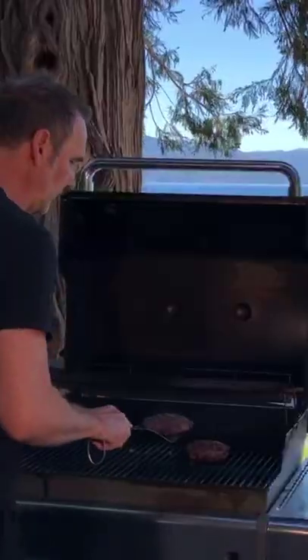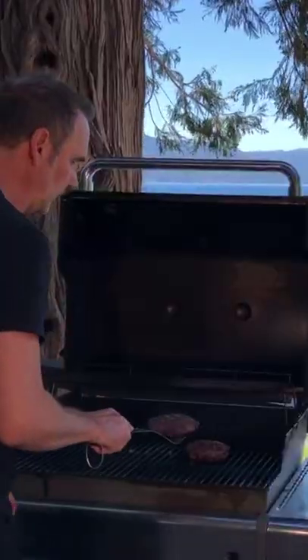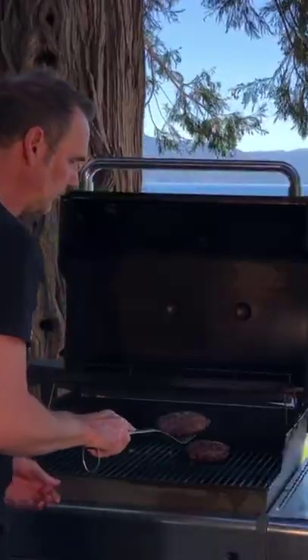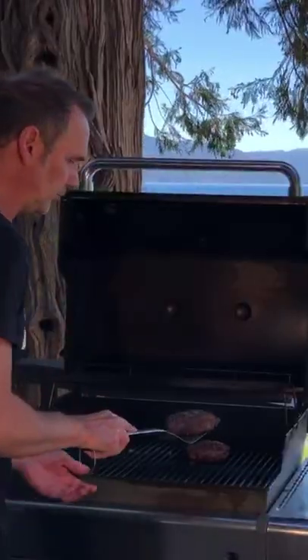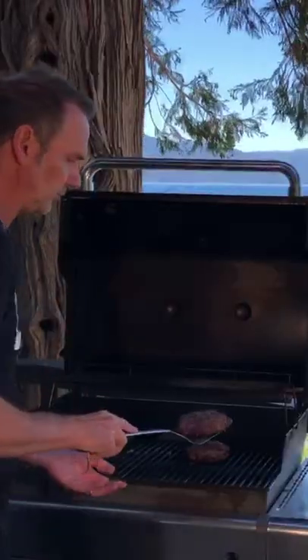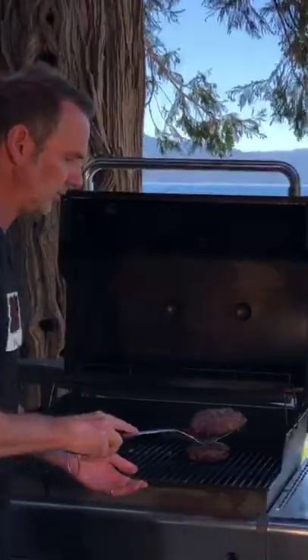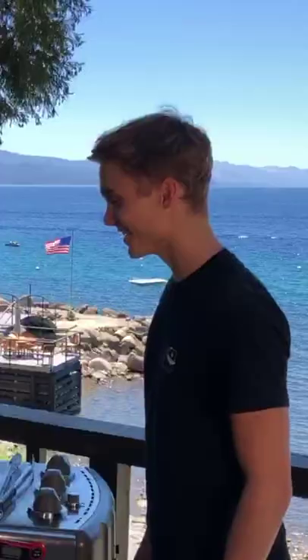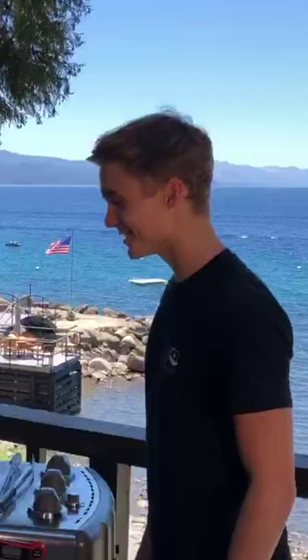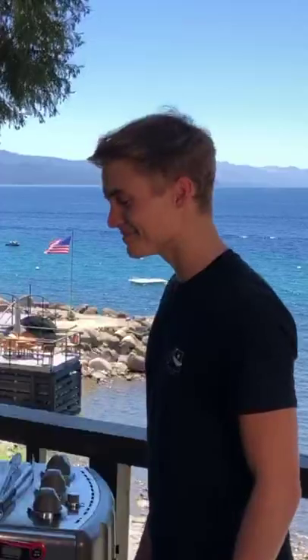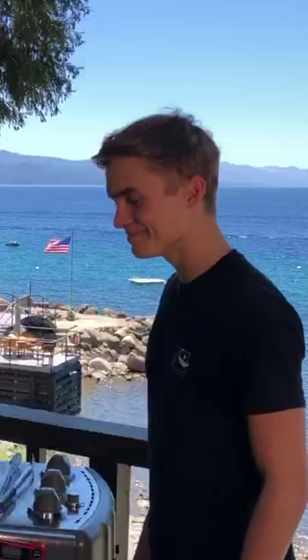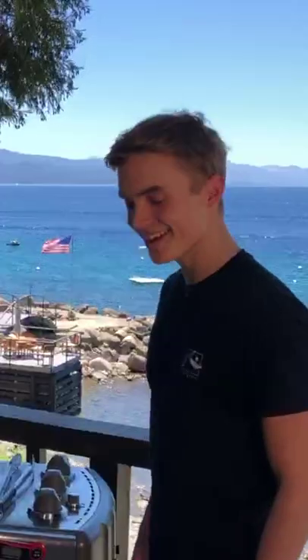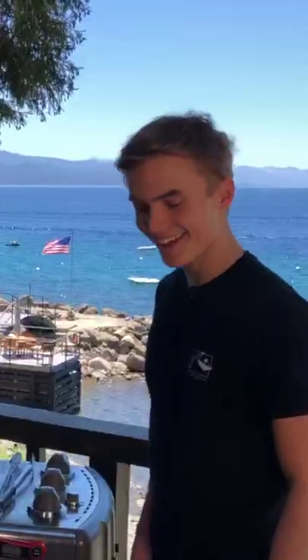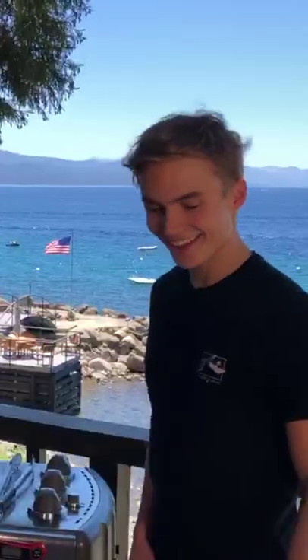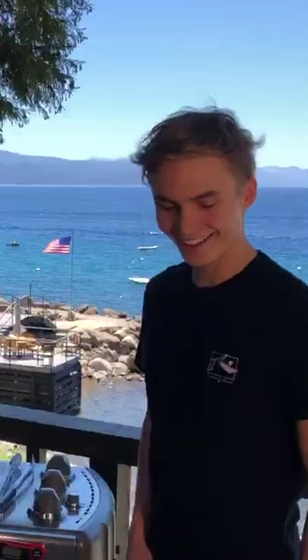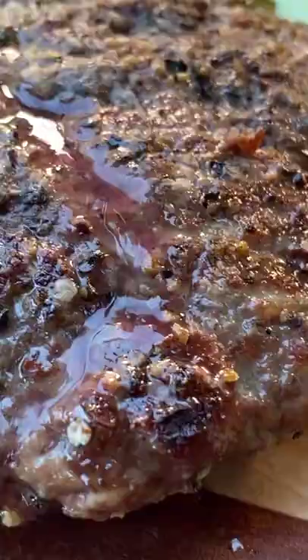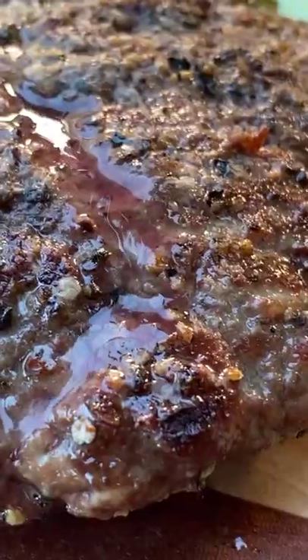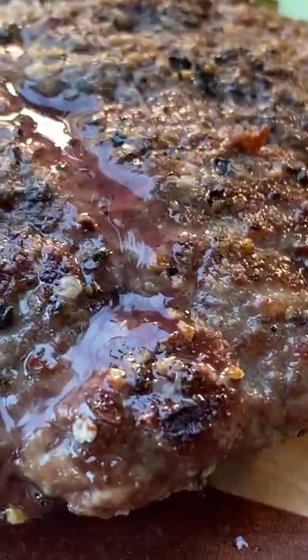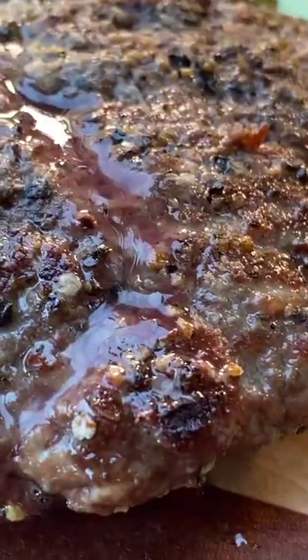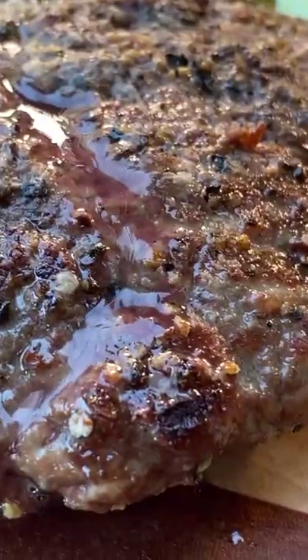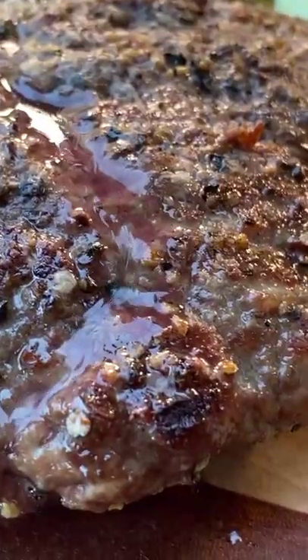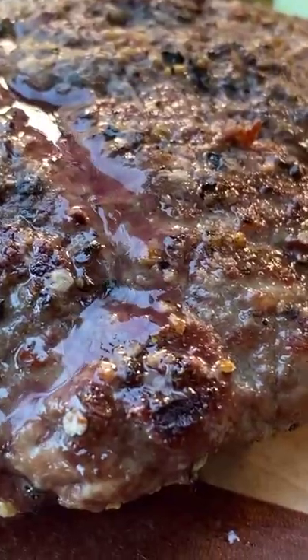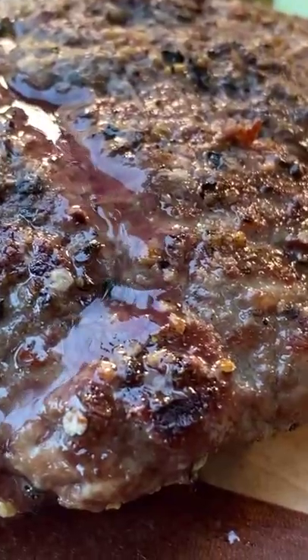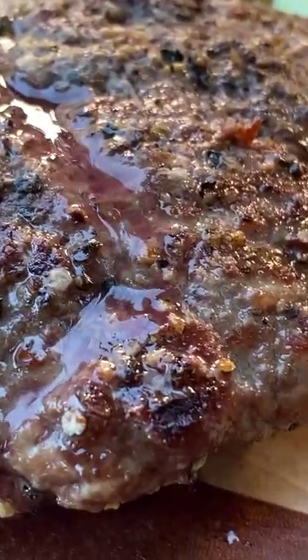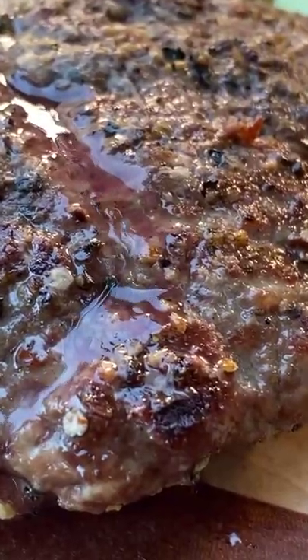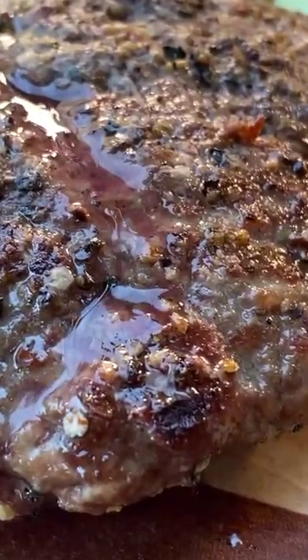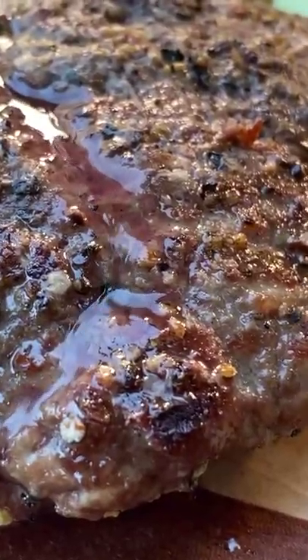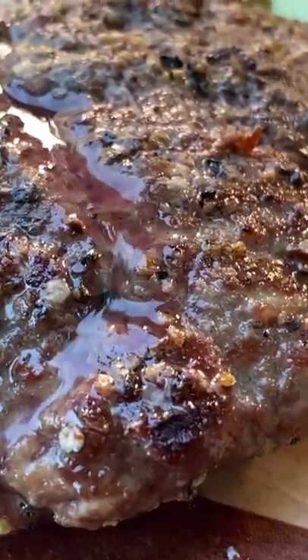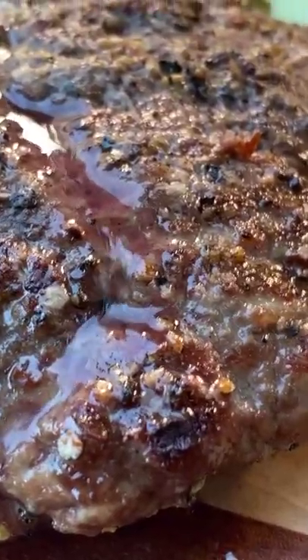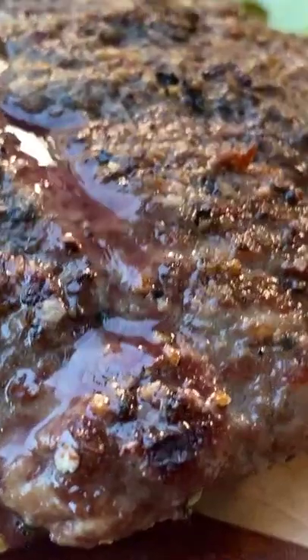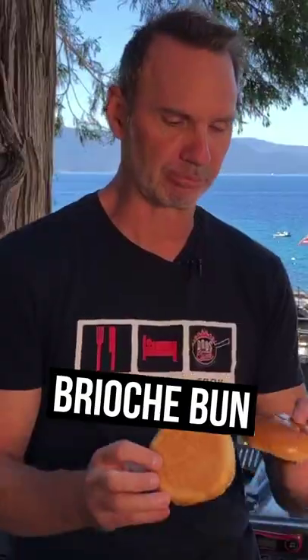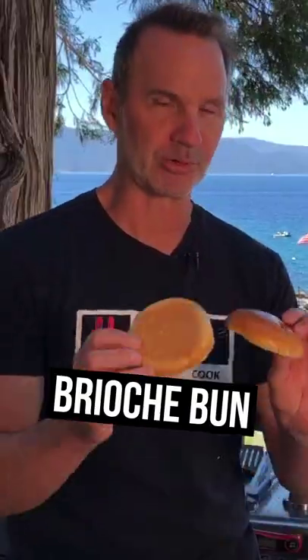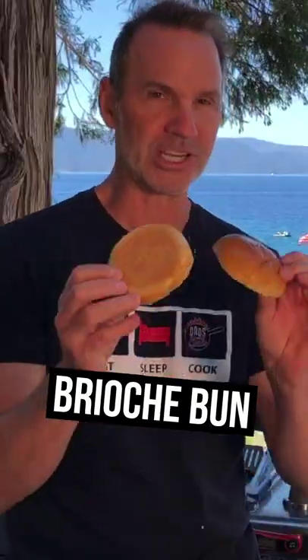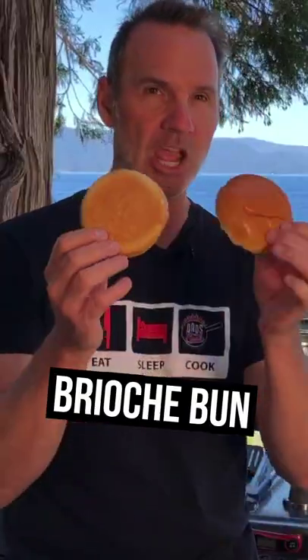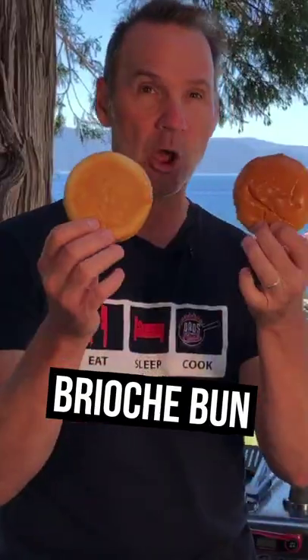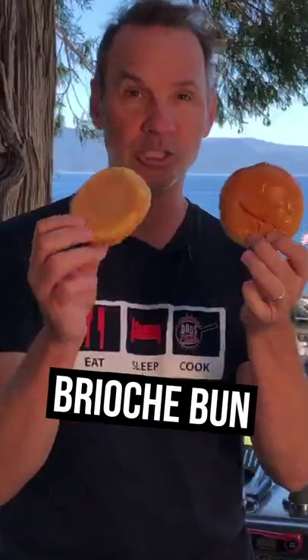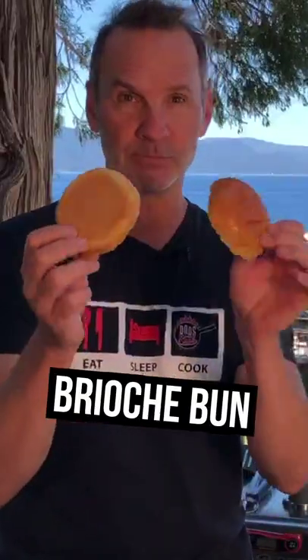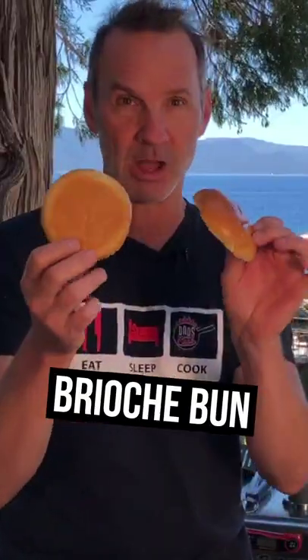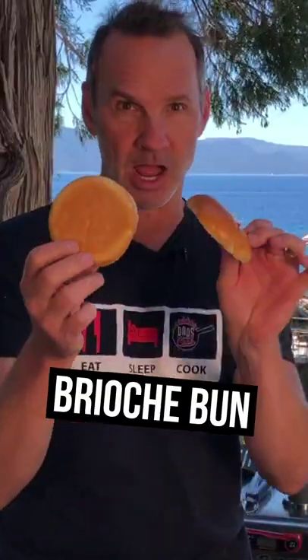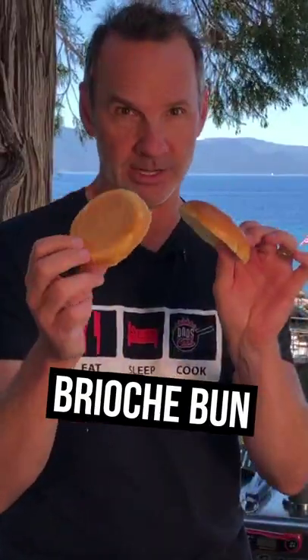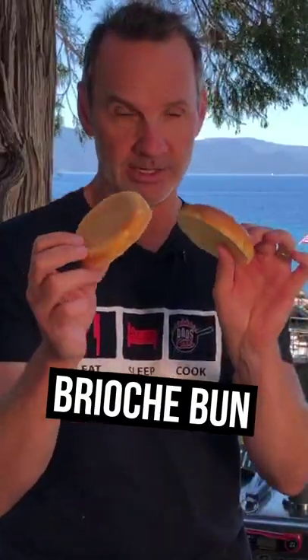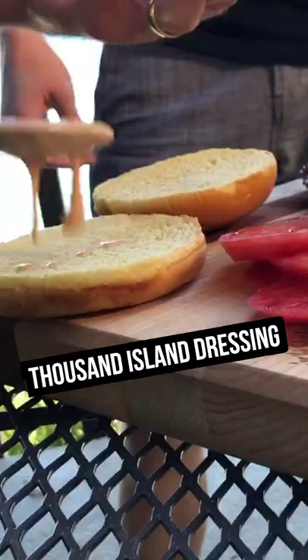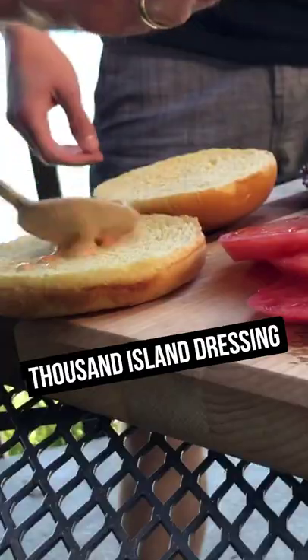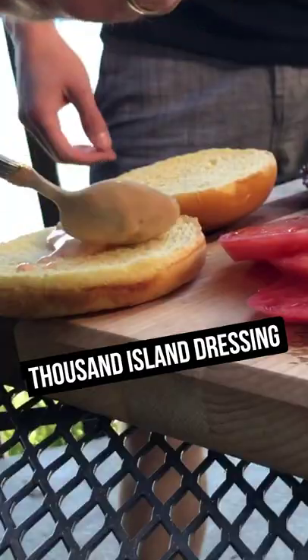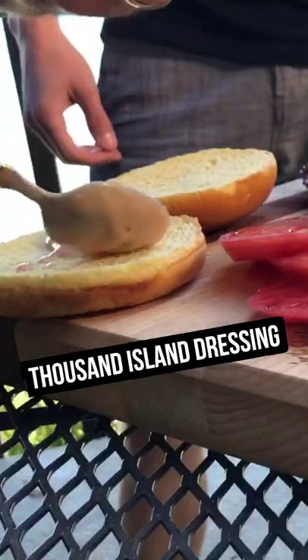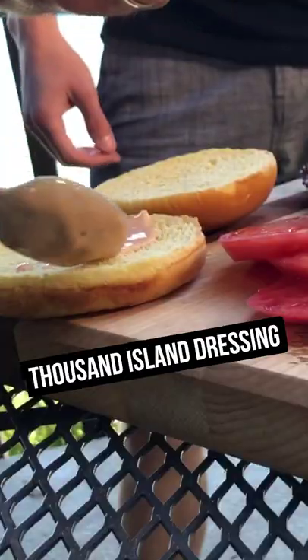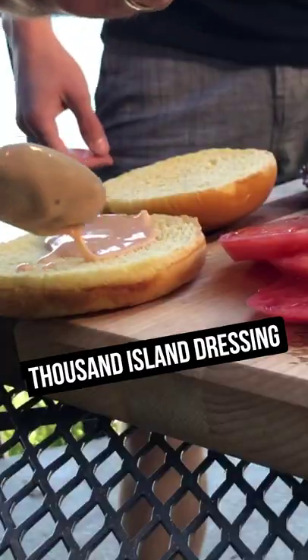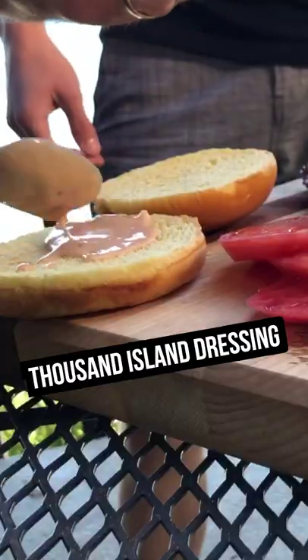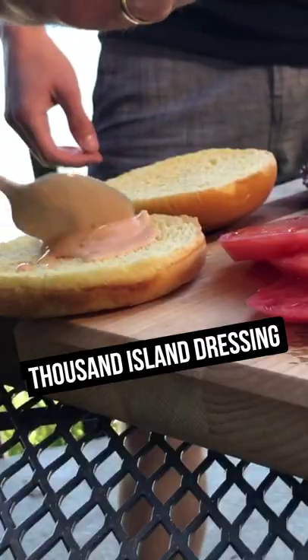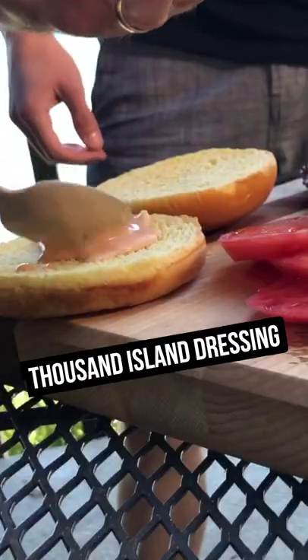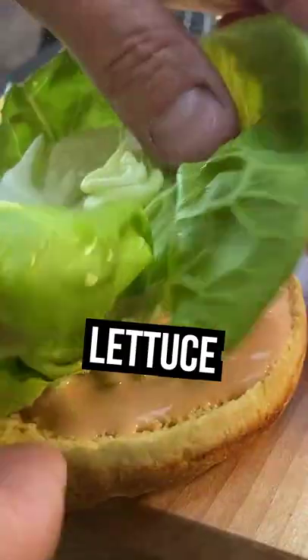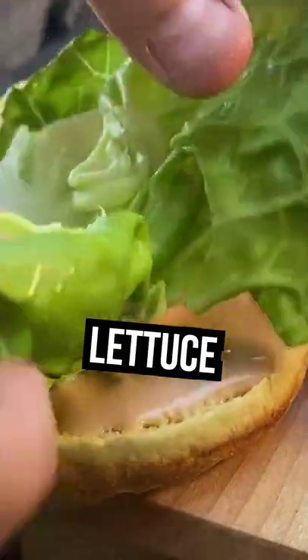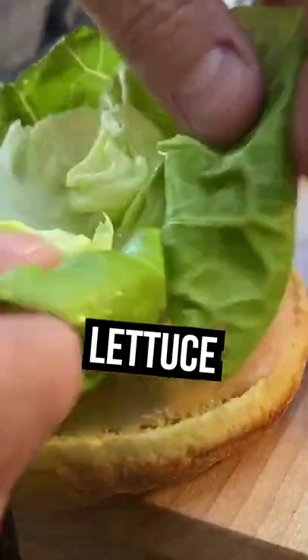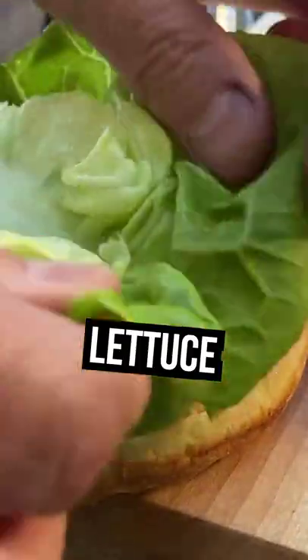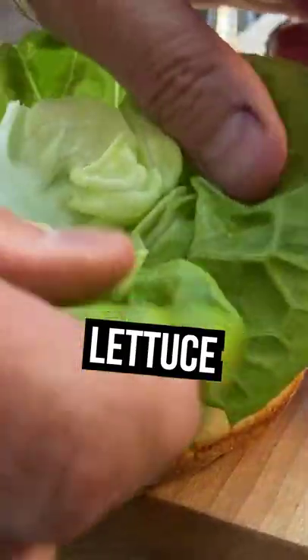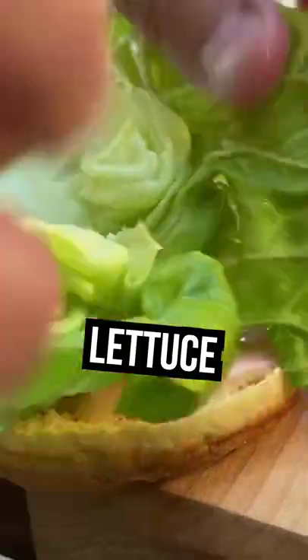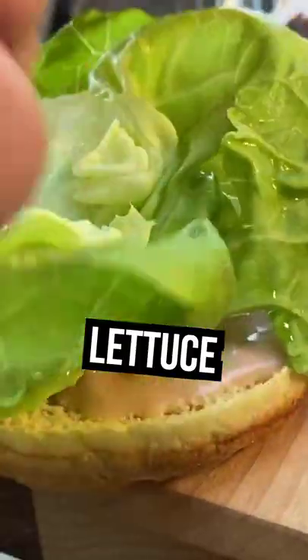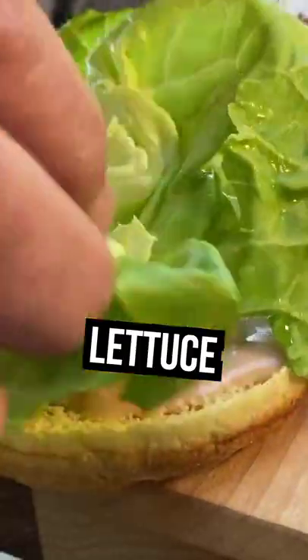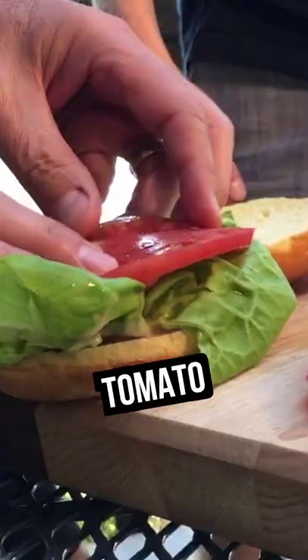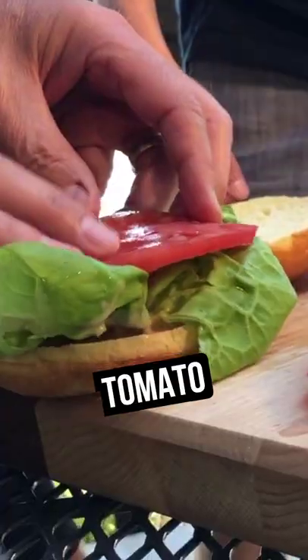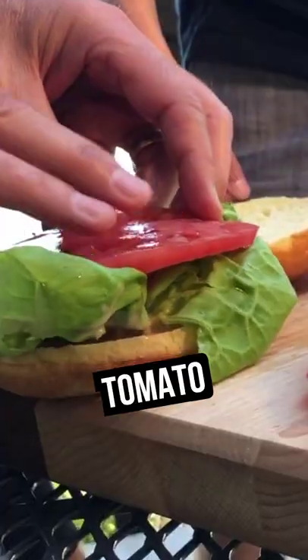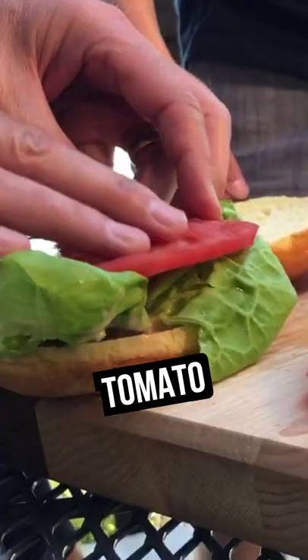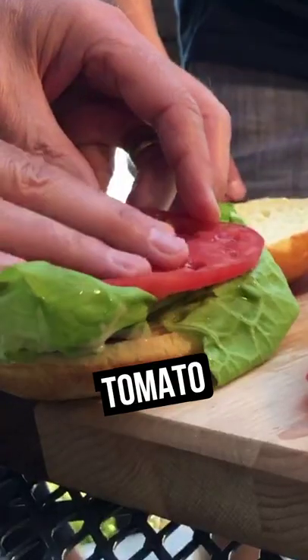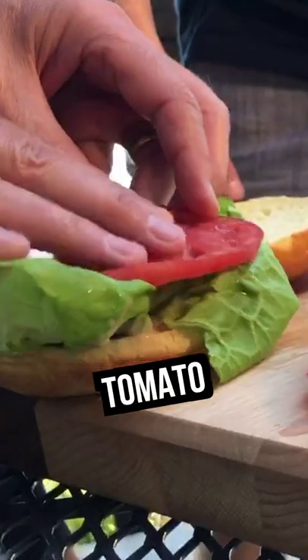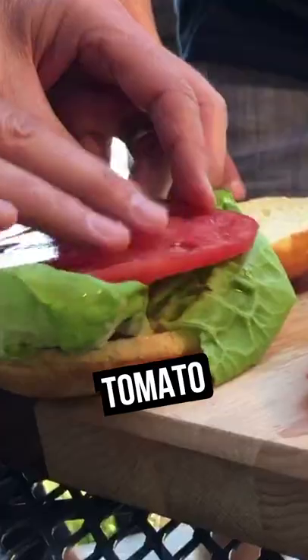Look at how juicy that is. Juicy! Brioche bun, Thousand Island, lettuce. Put the tomato on.